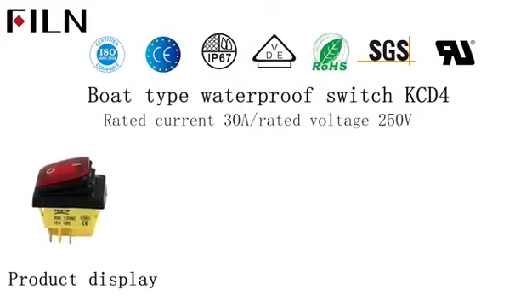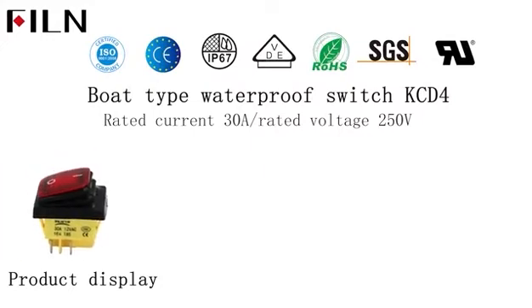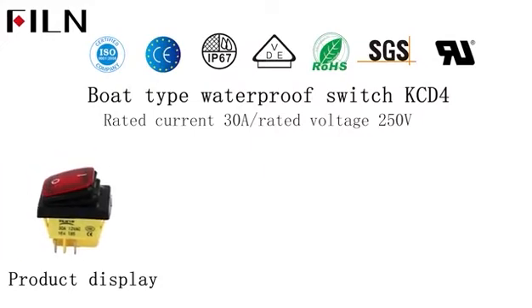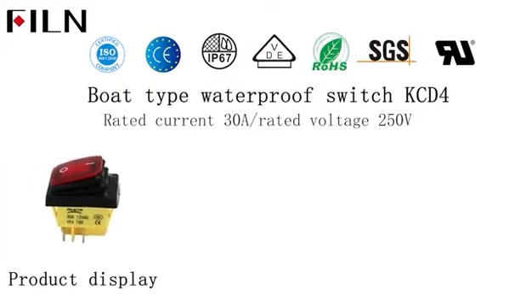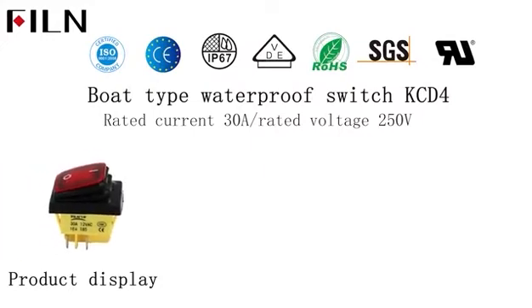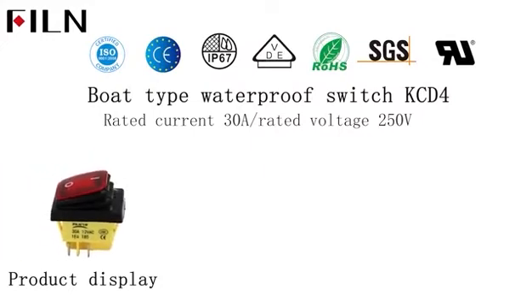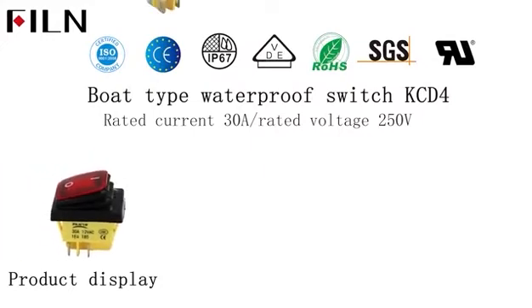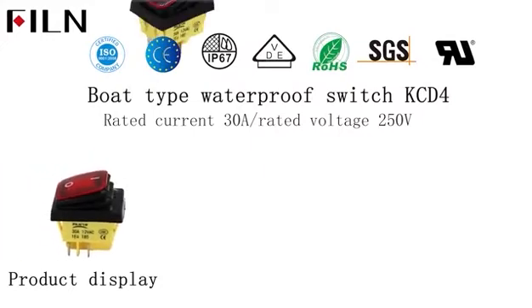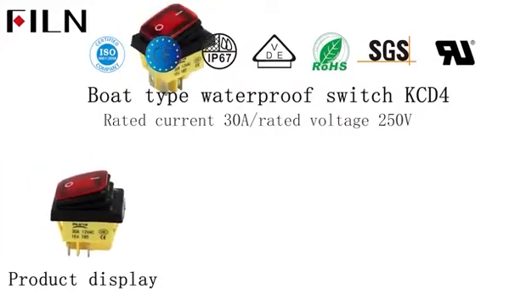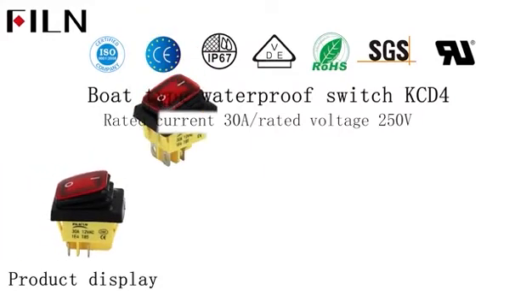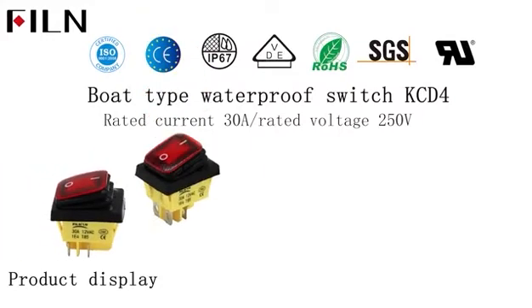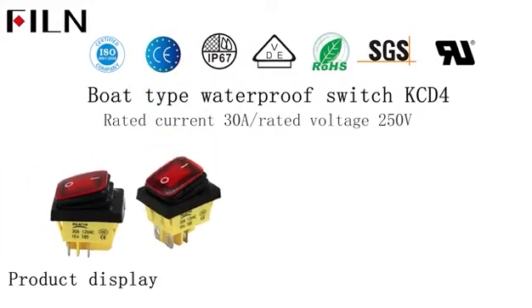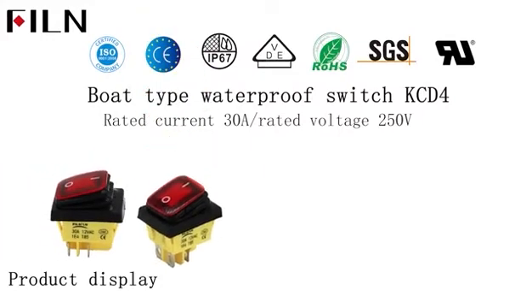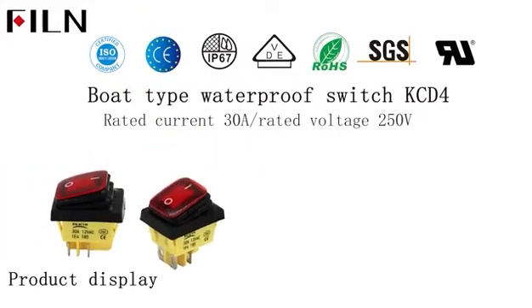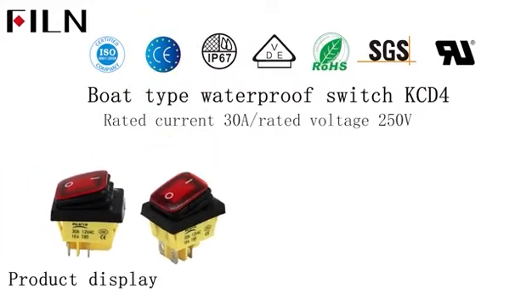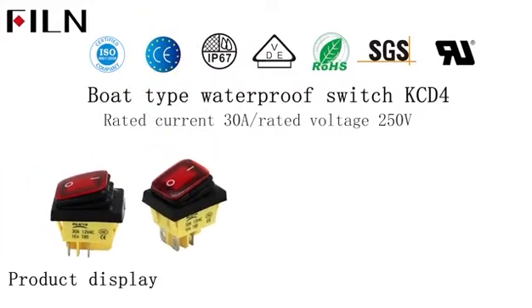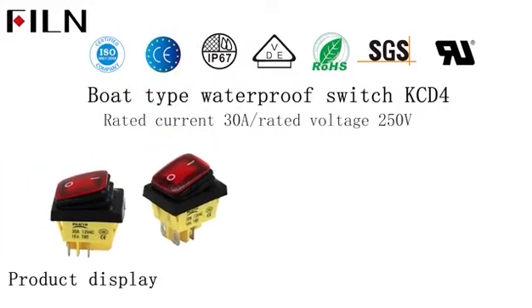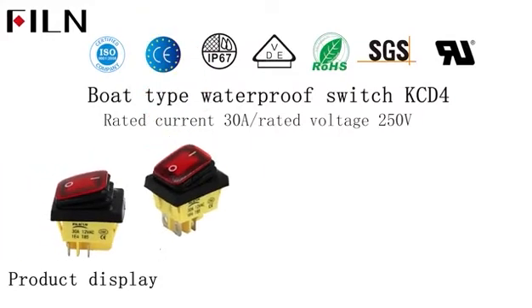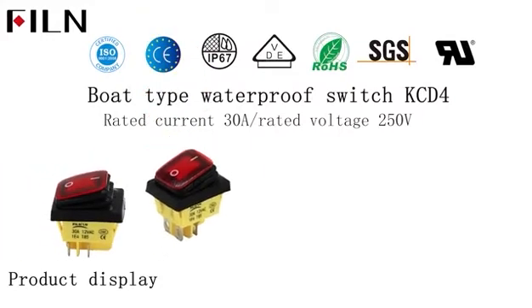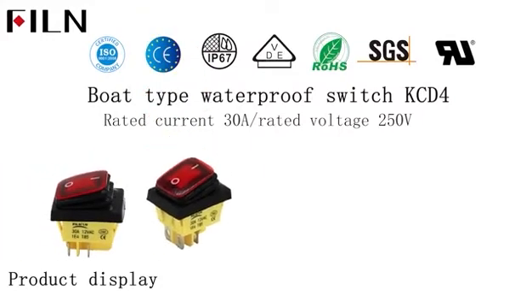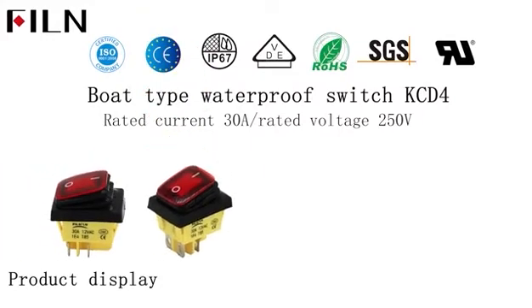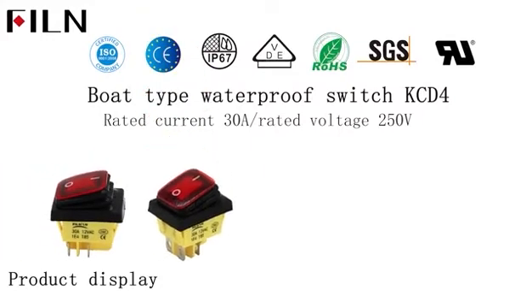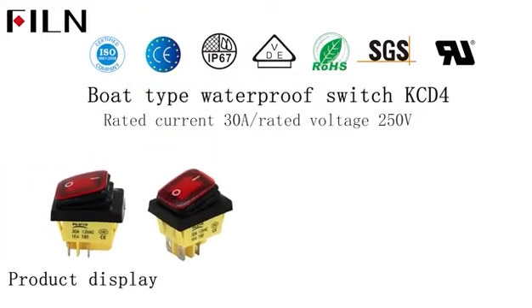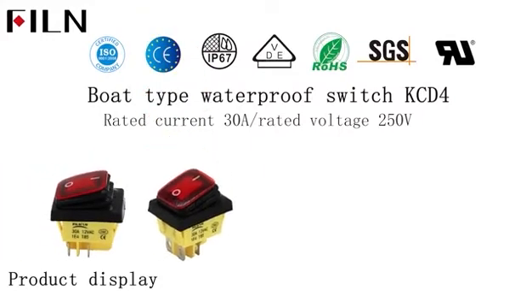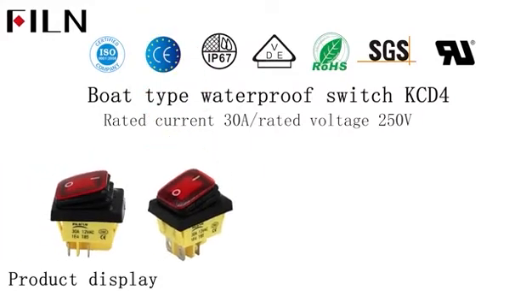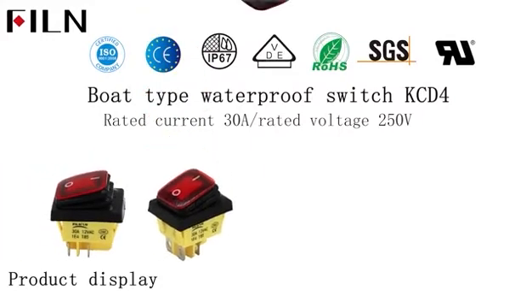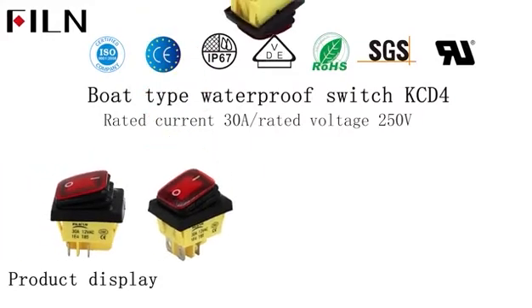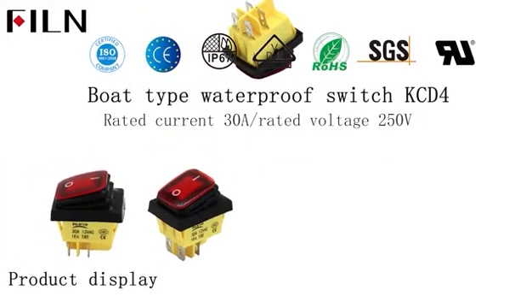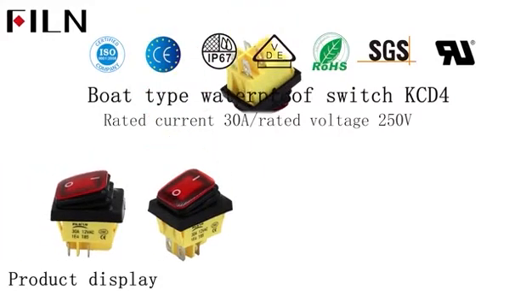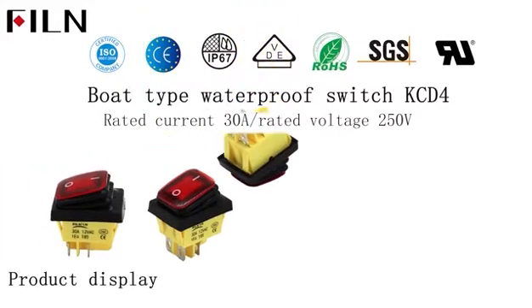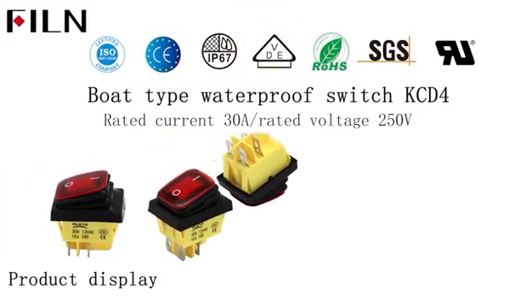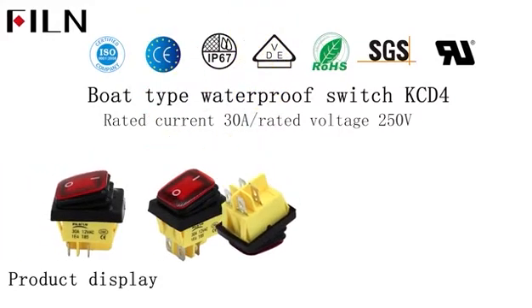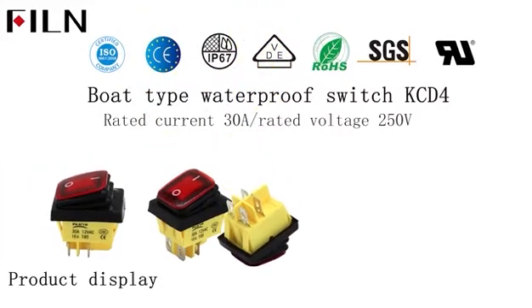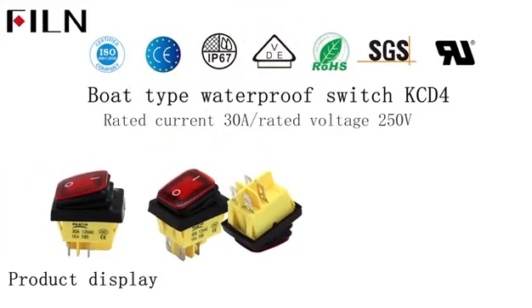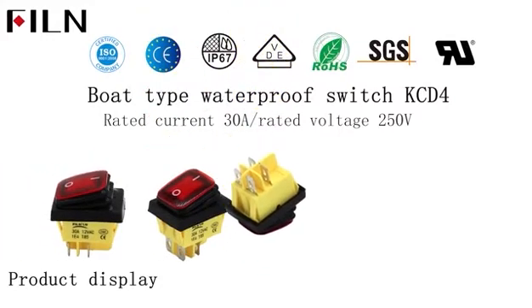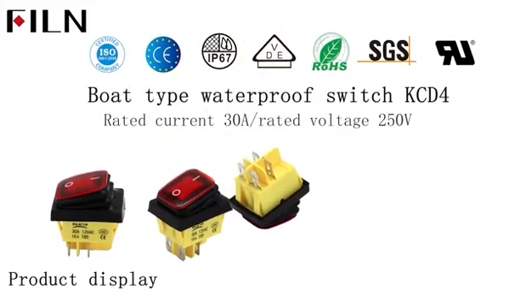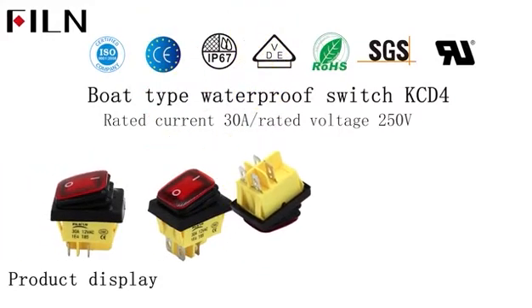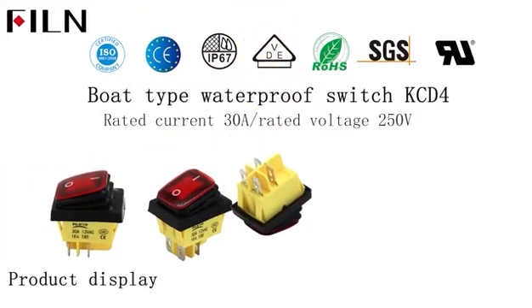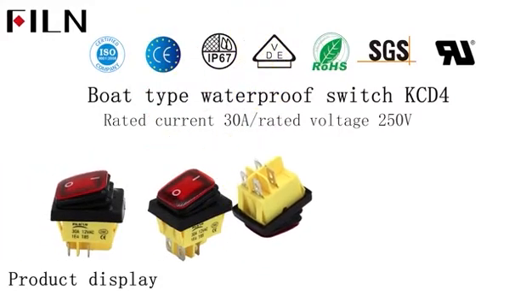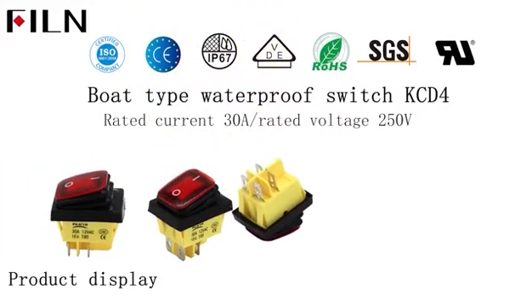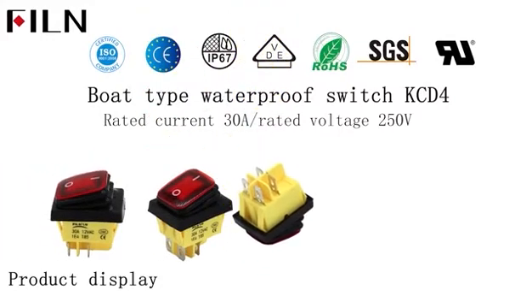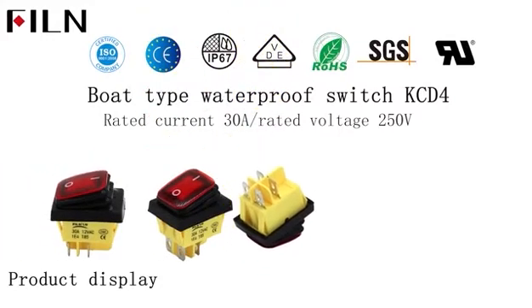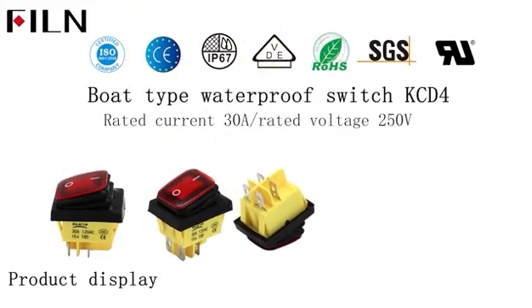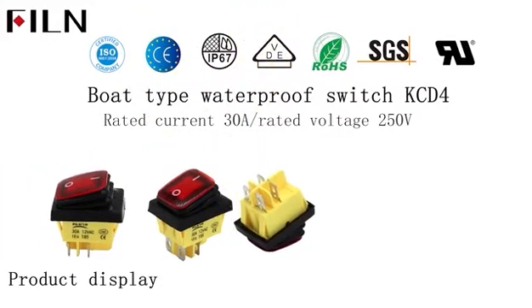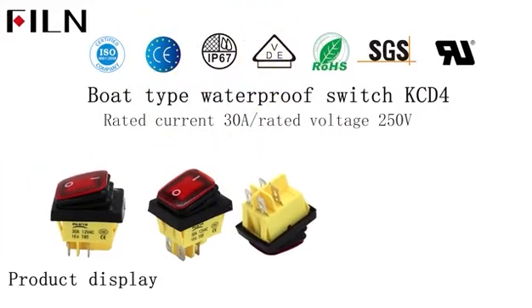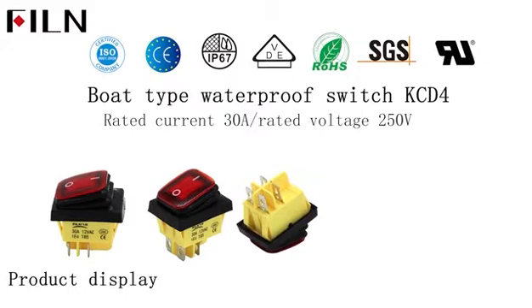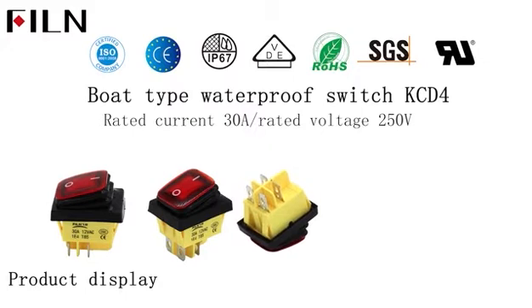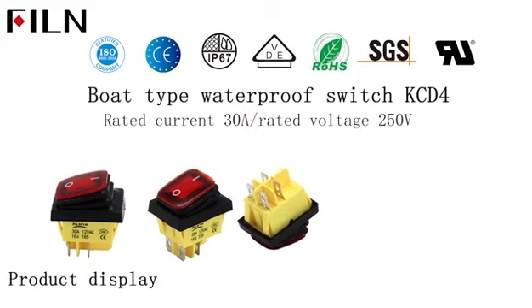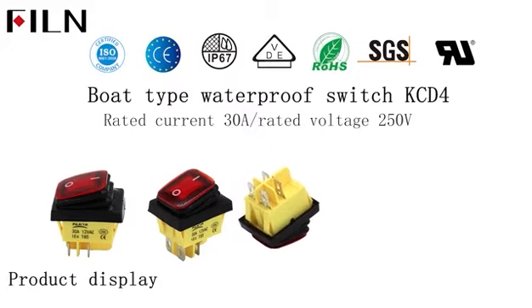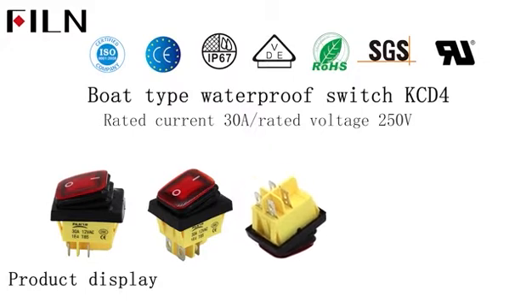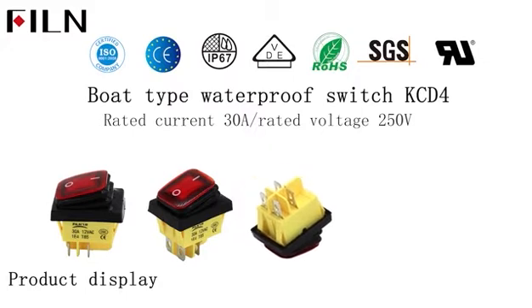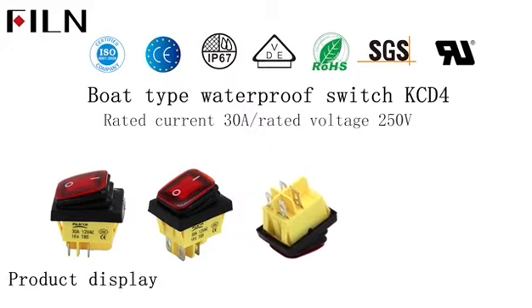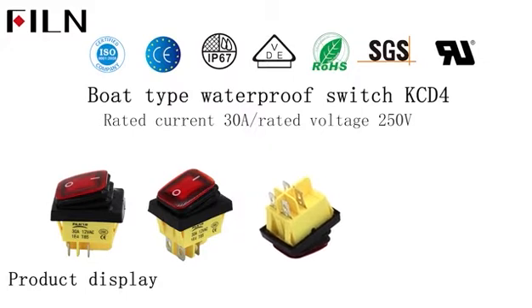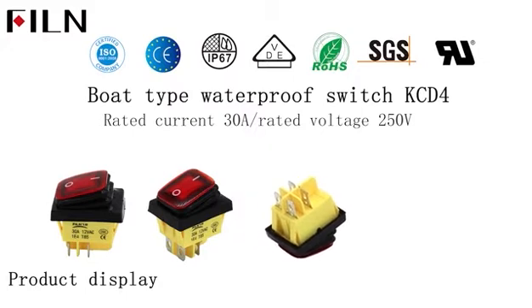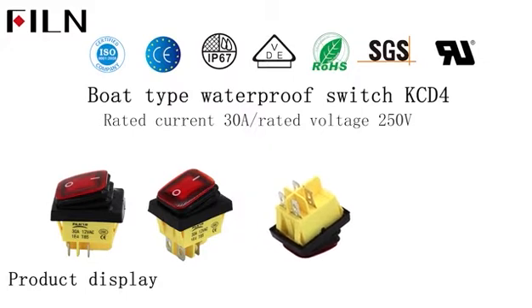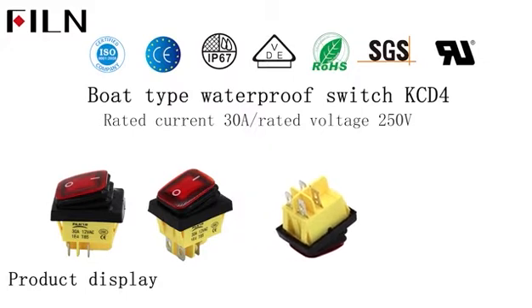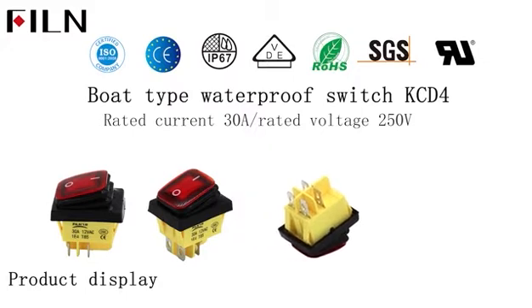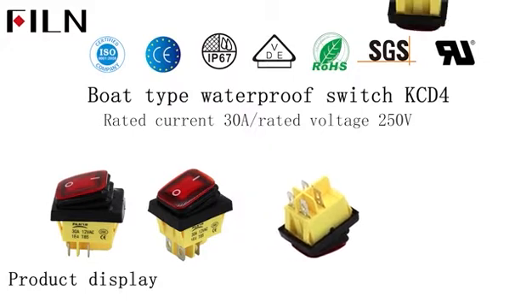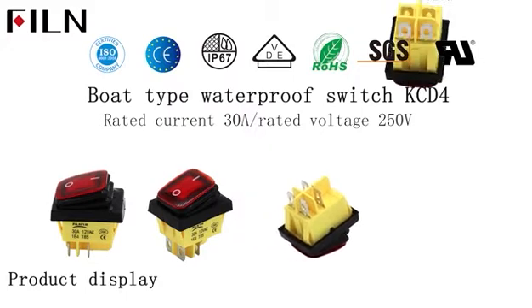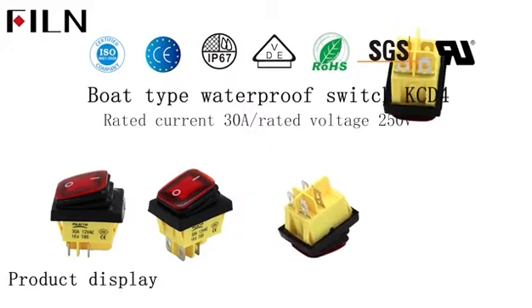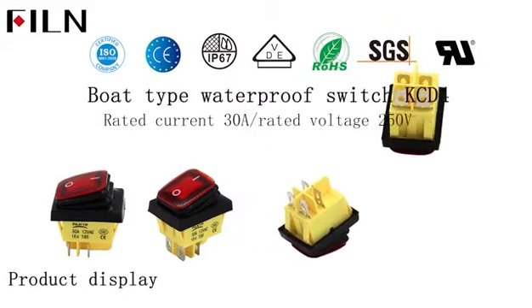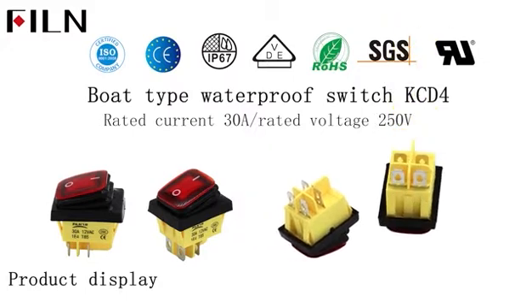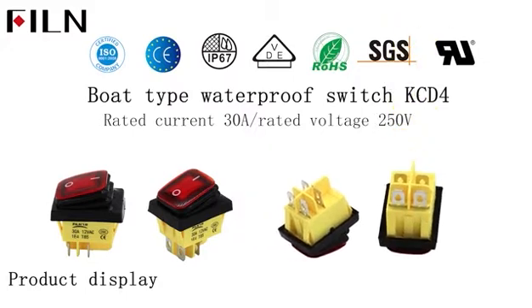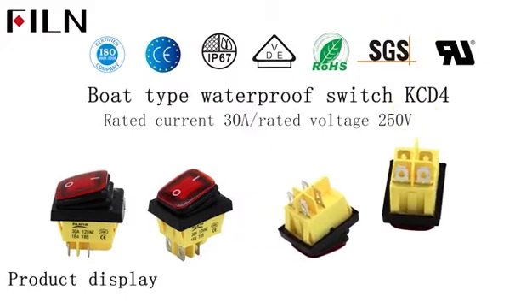KCD4 chip type waterproof switch. Waterproof grade IP67. Size 30x22.